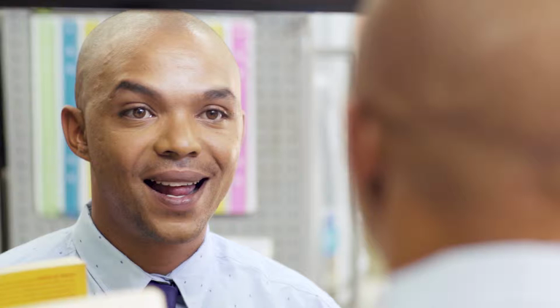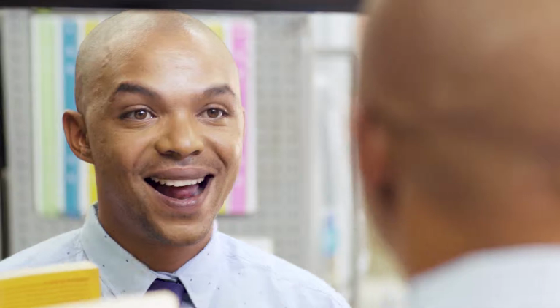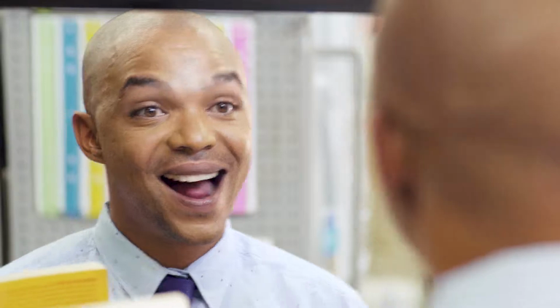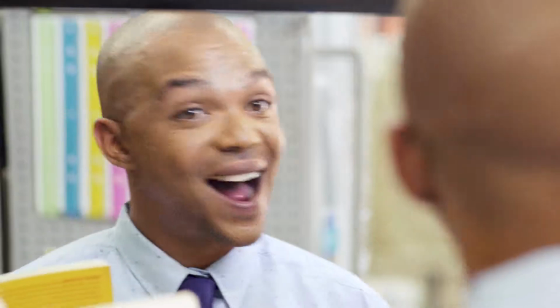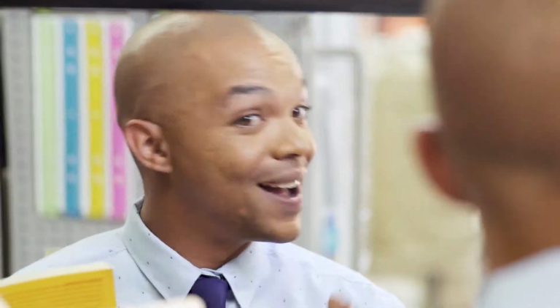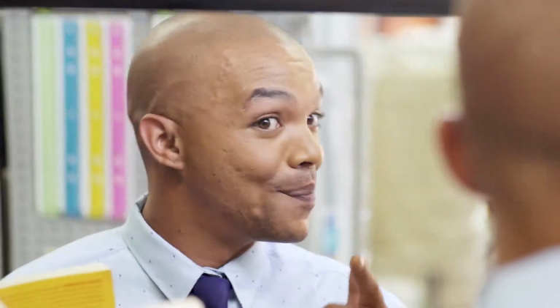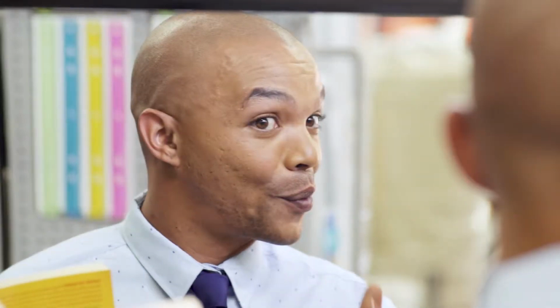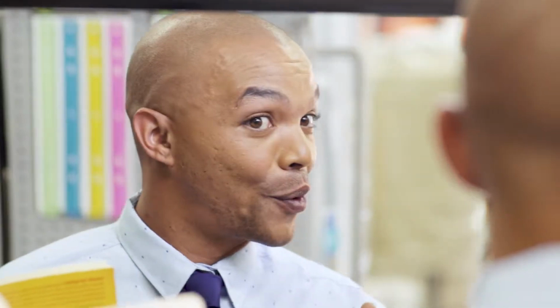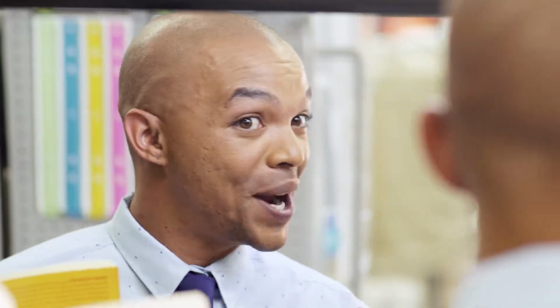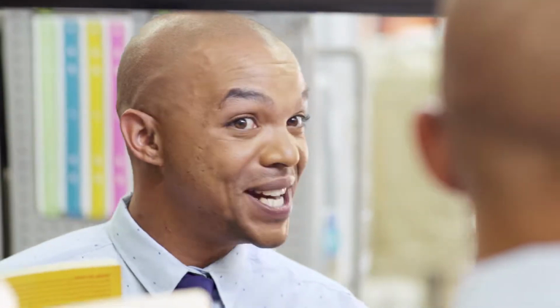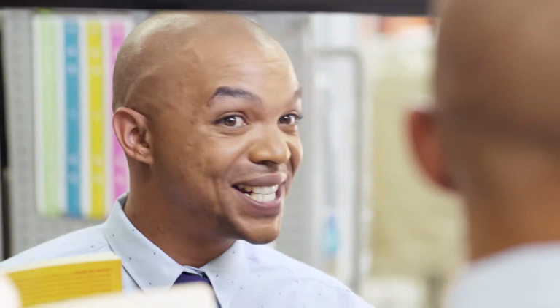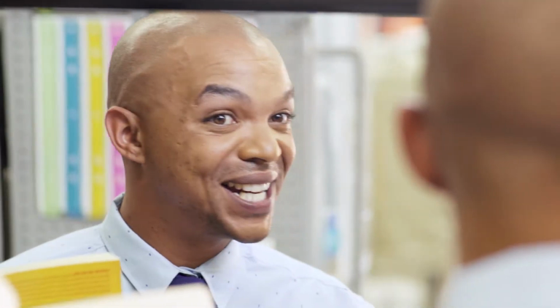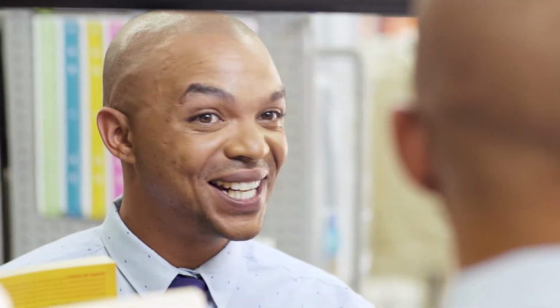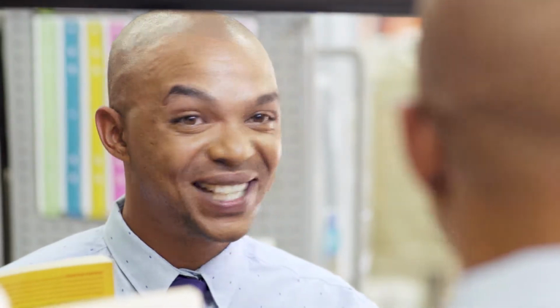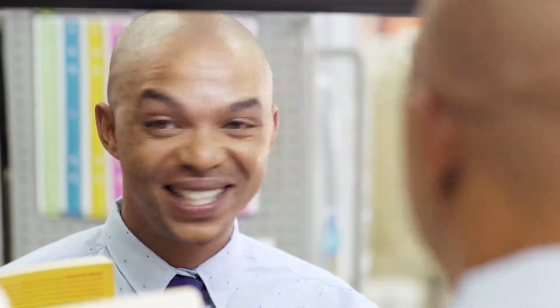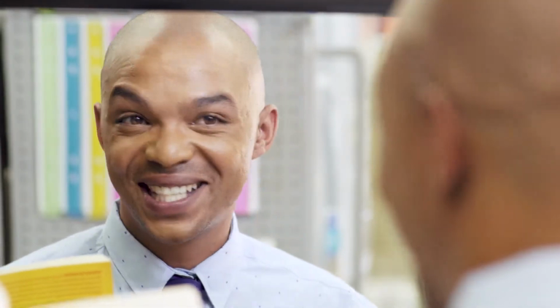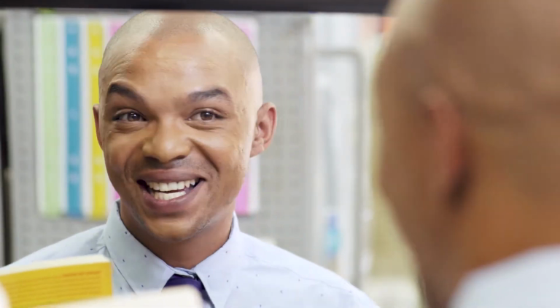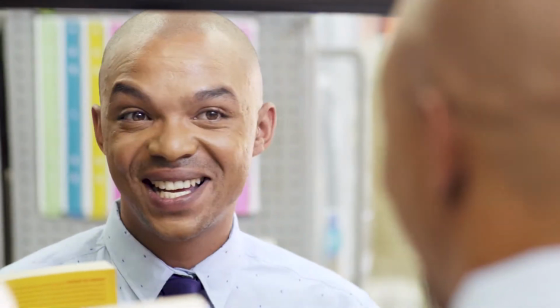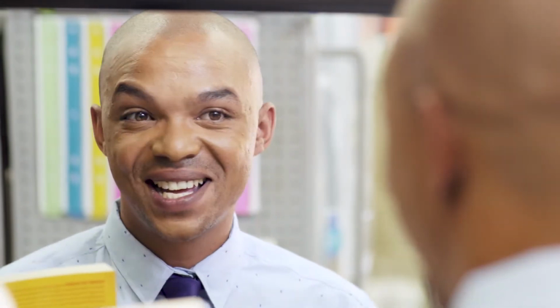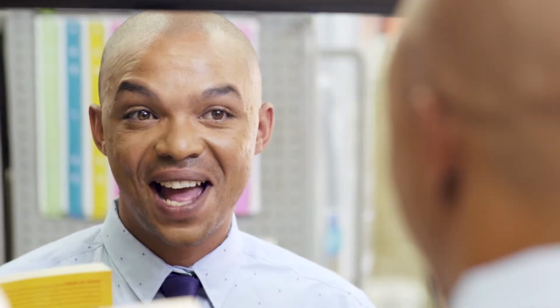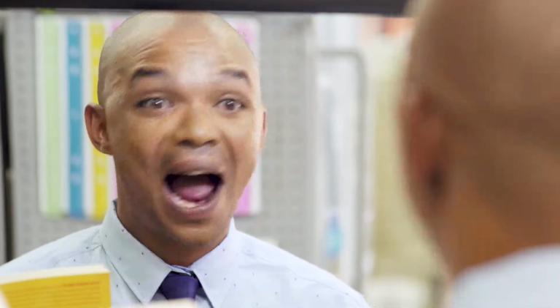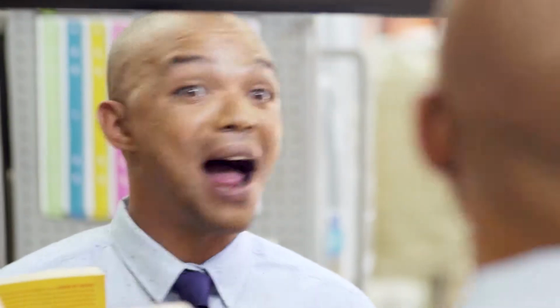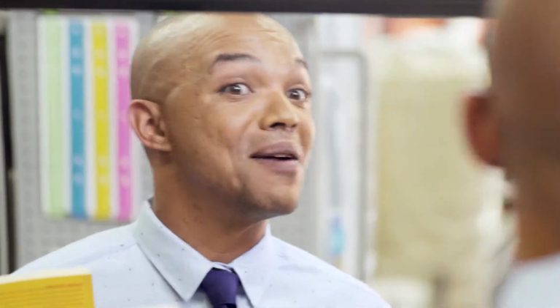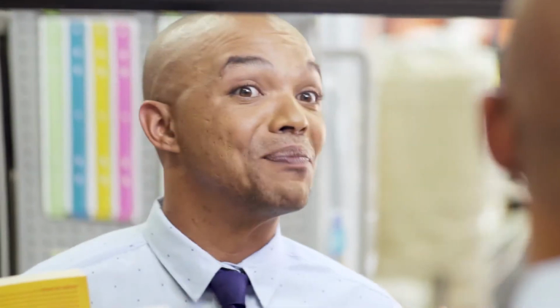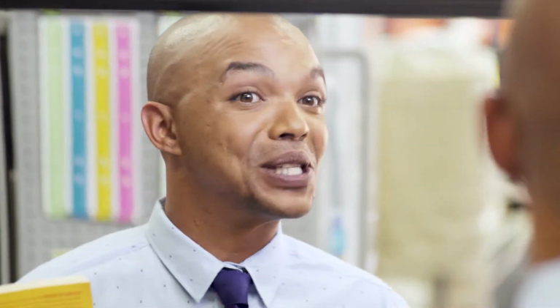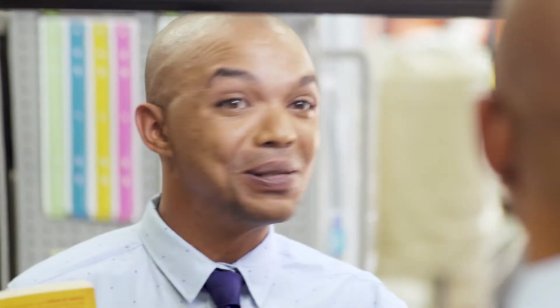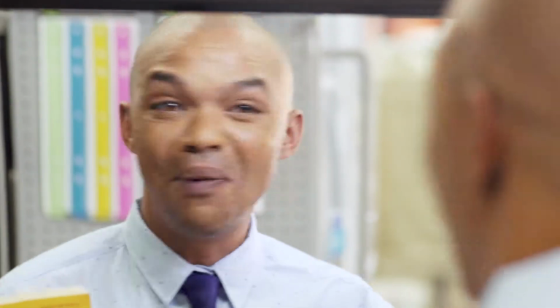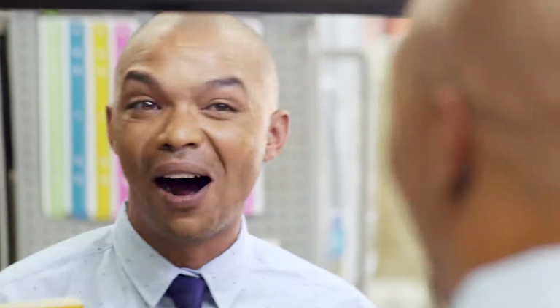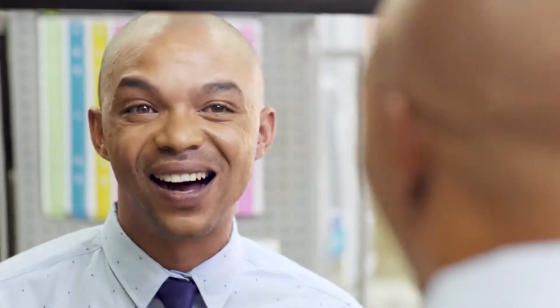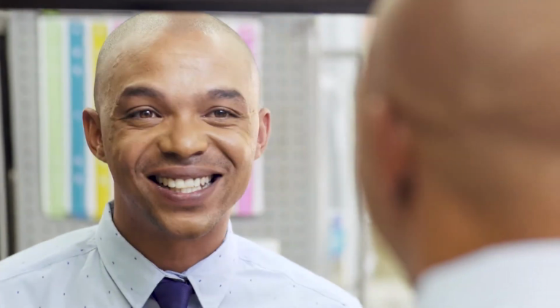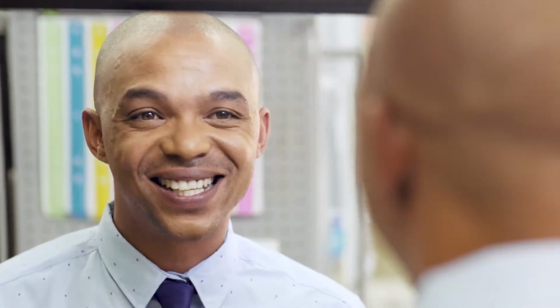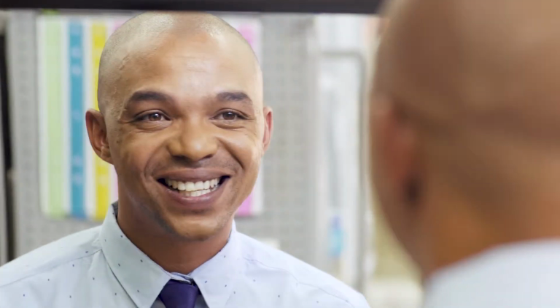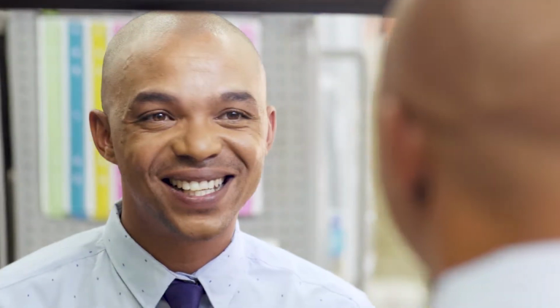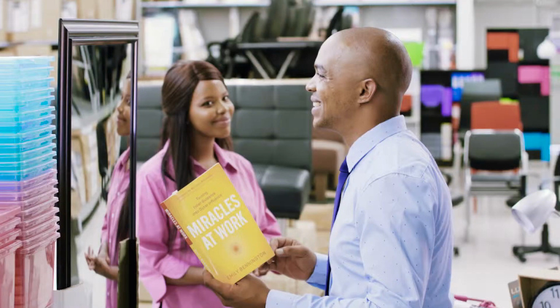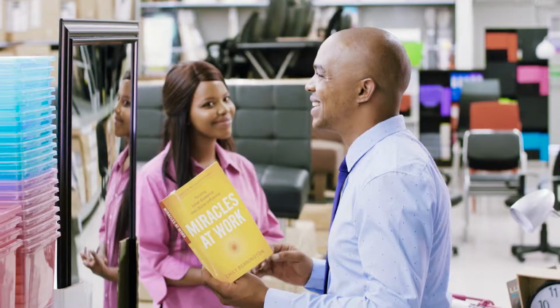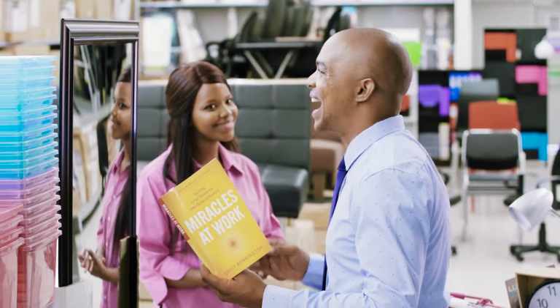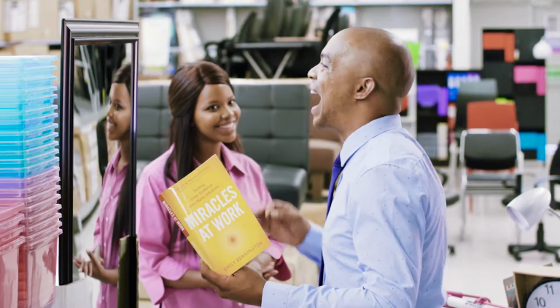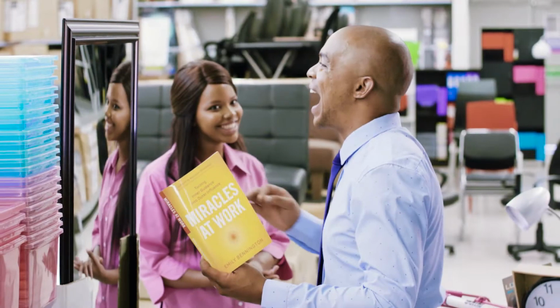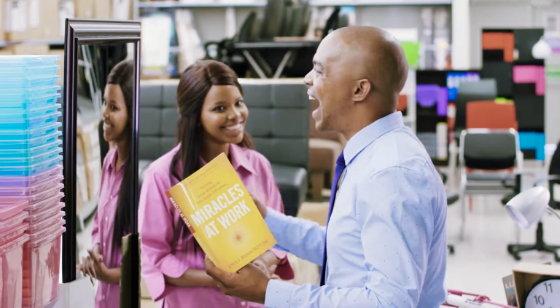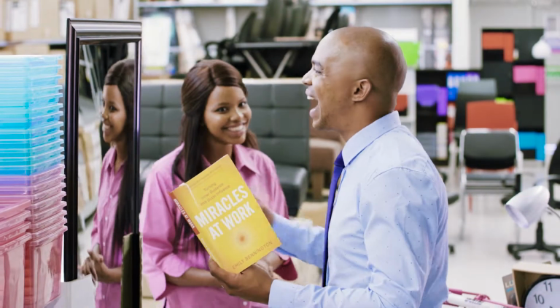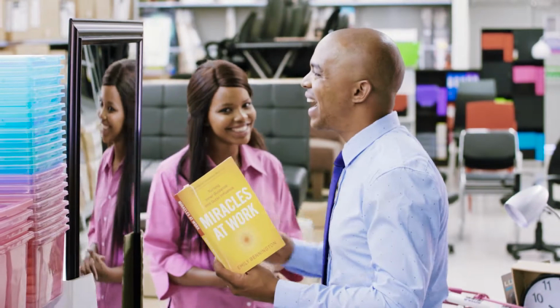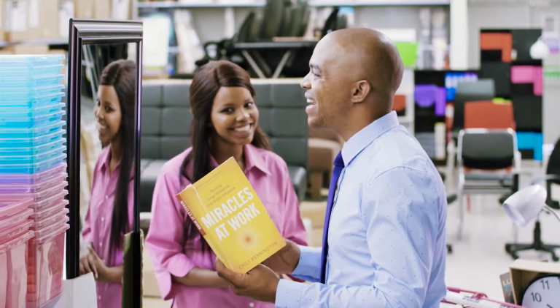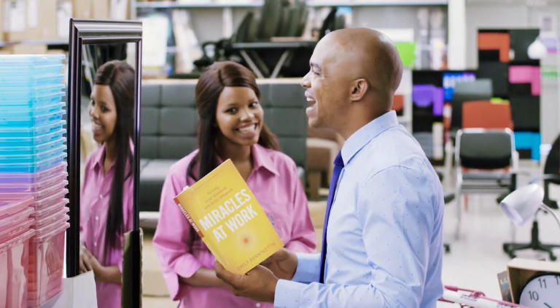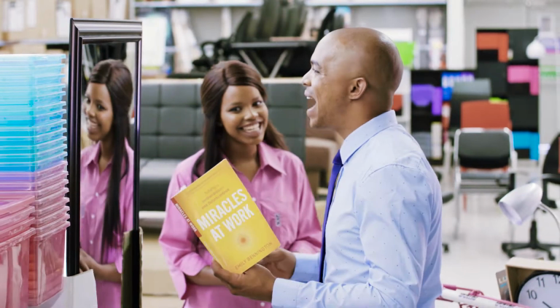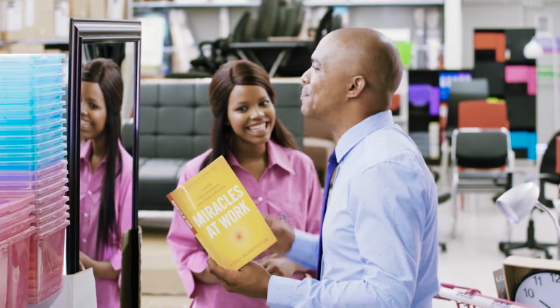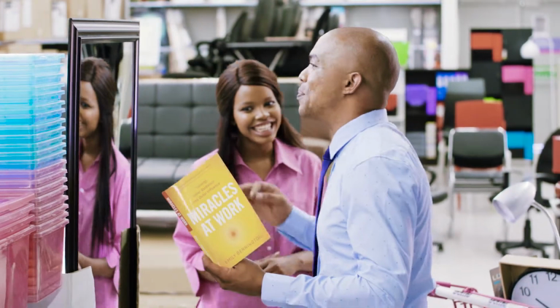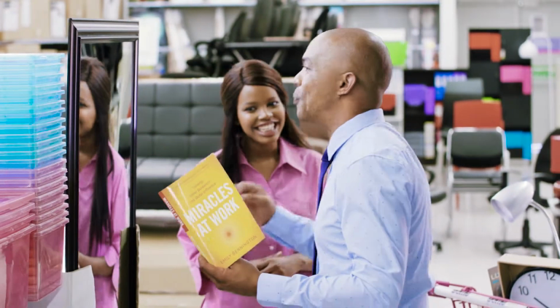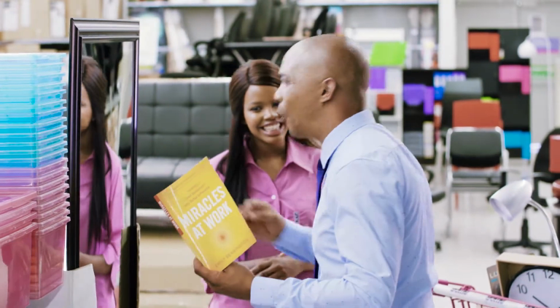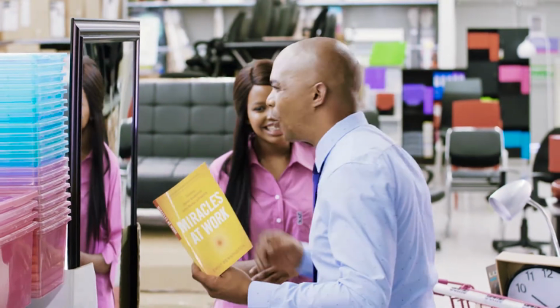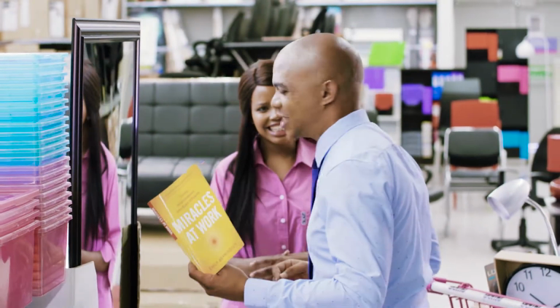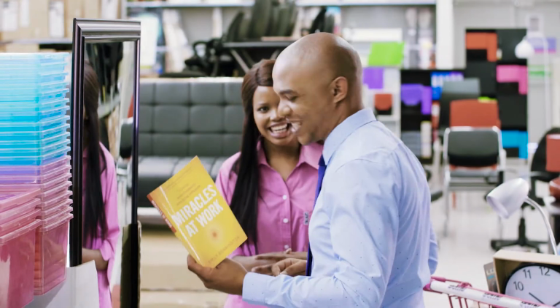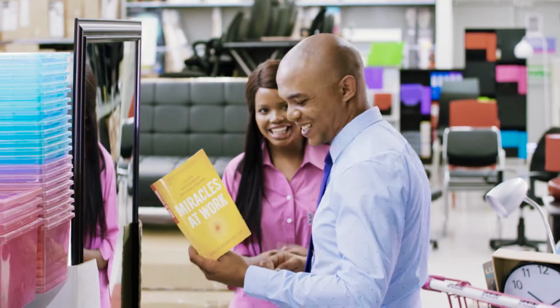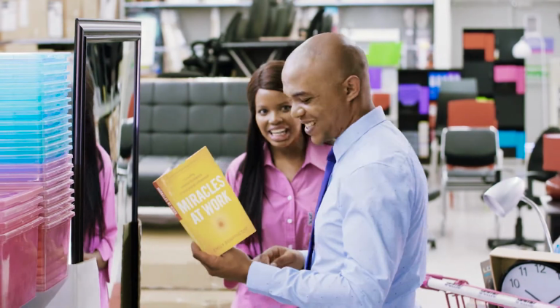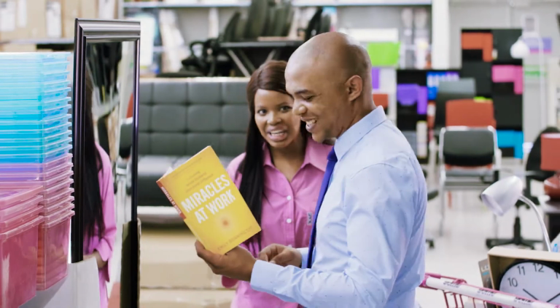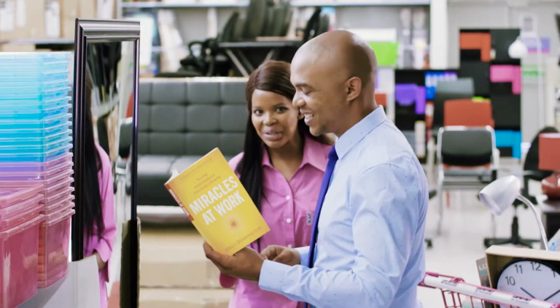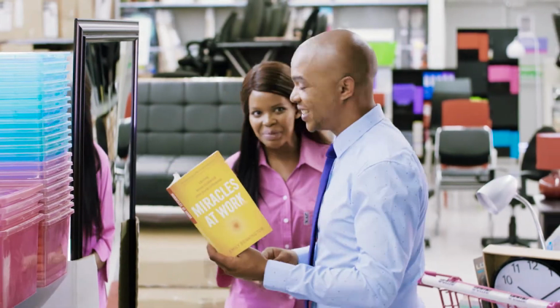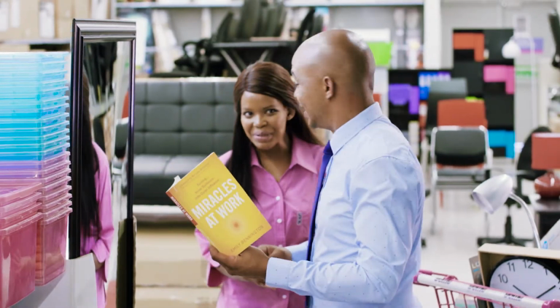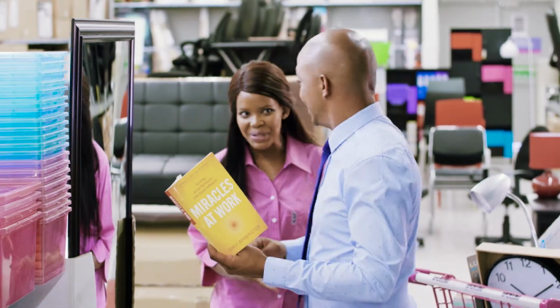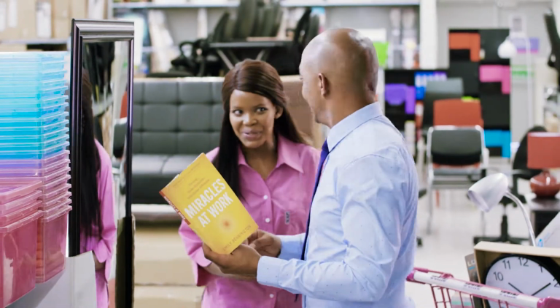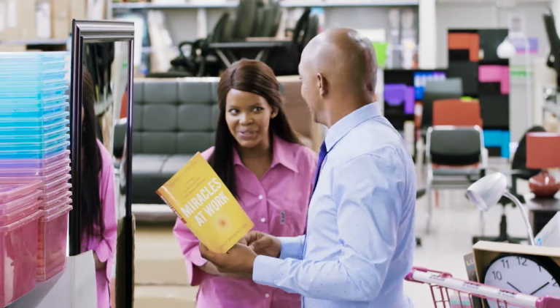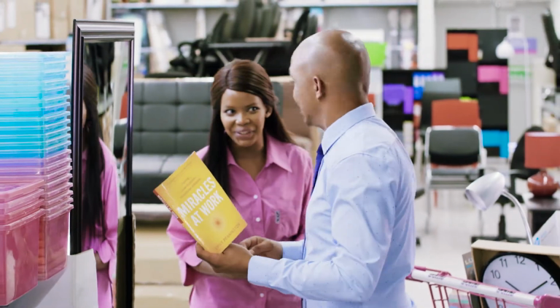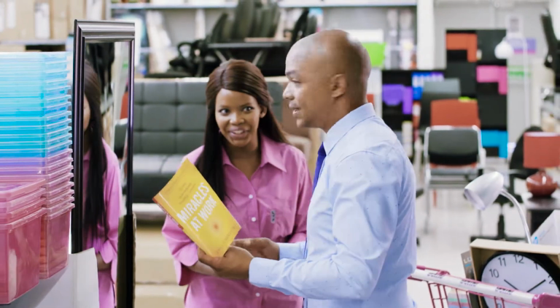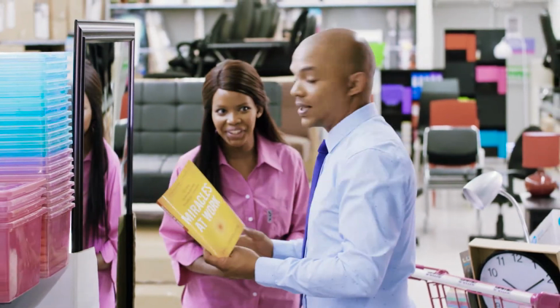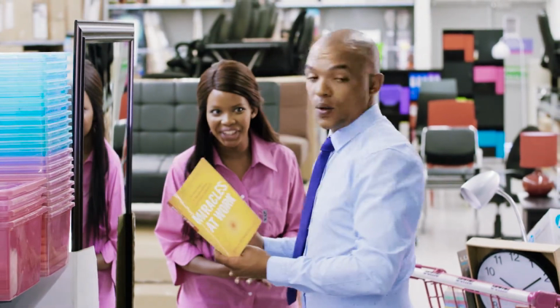I am great. I am smart. I am important. Can I help you, sir?